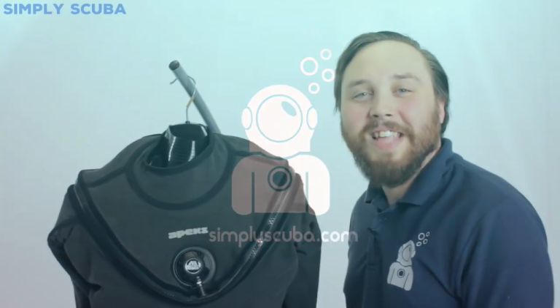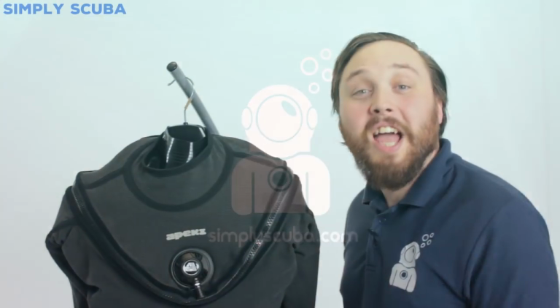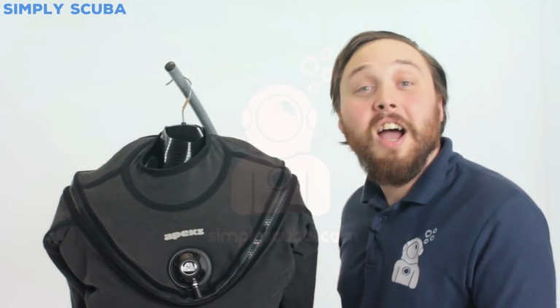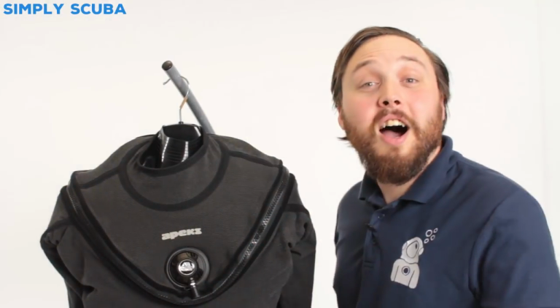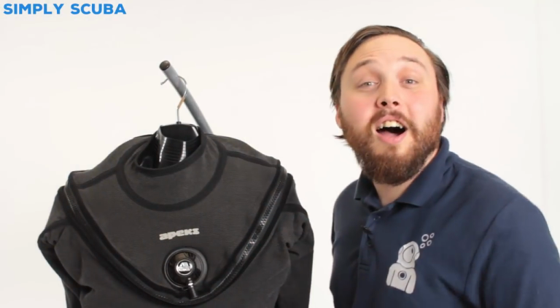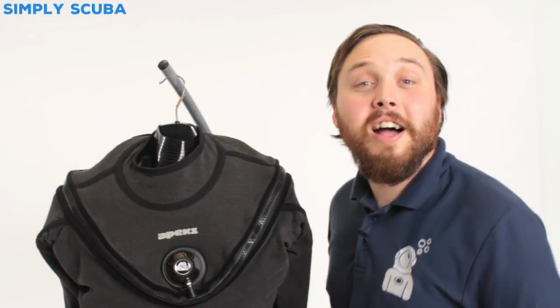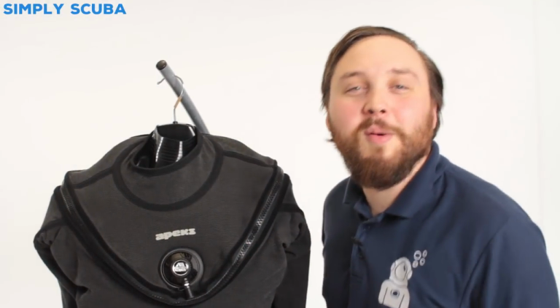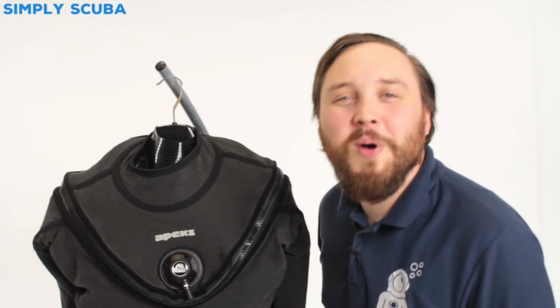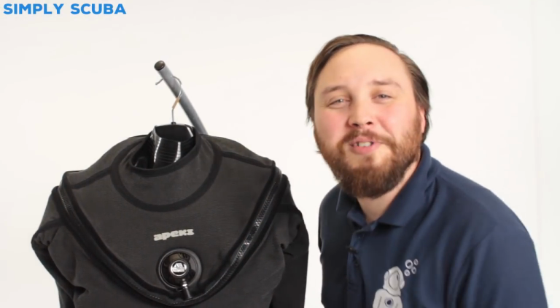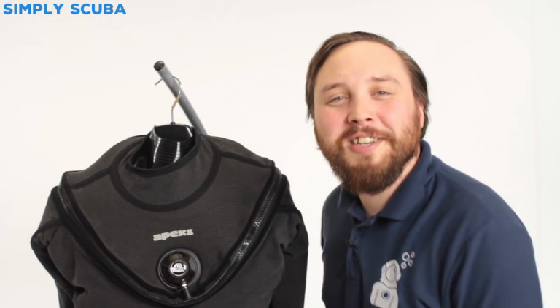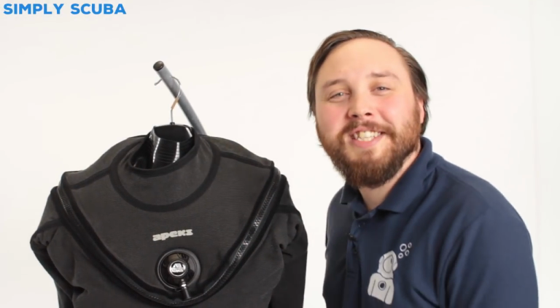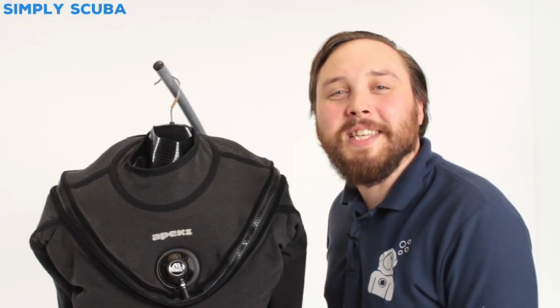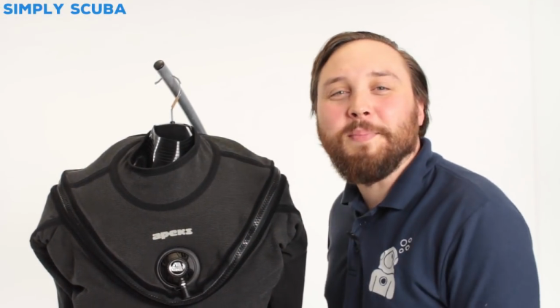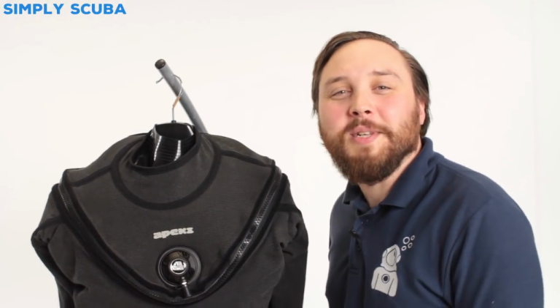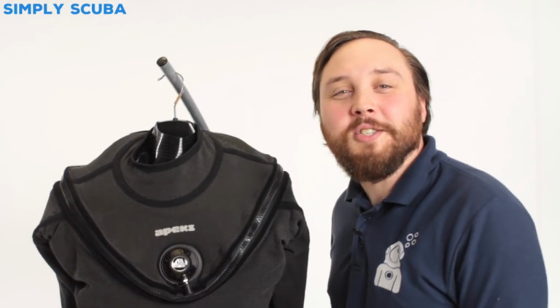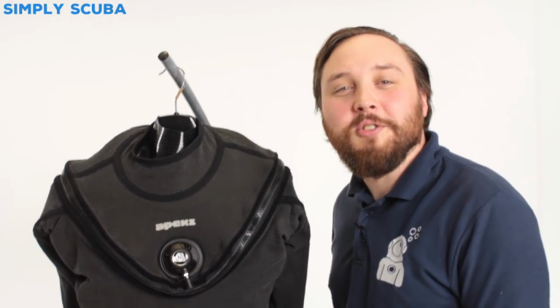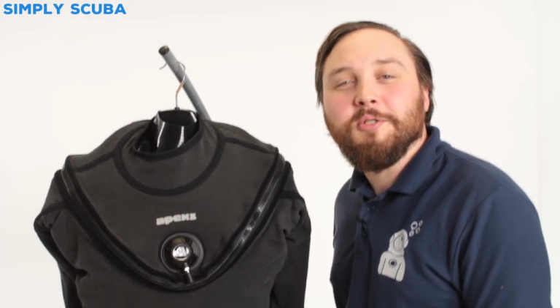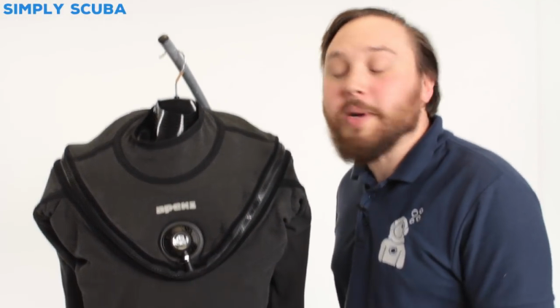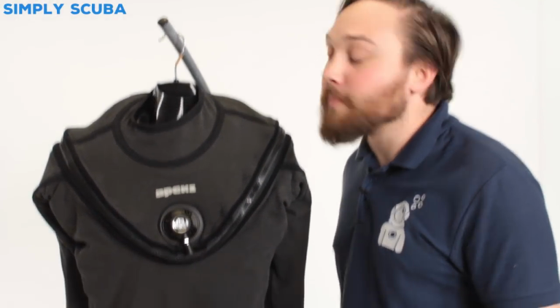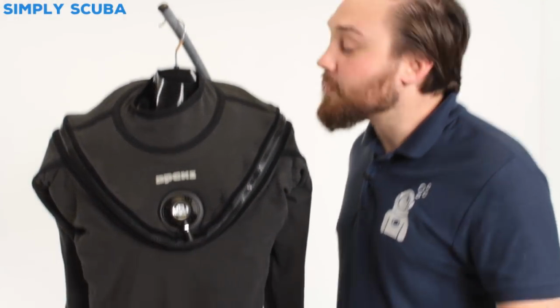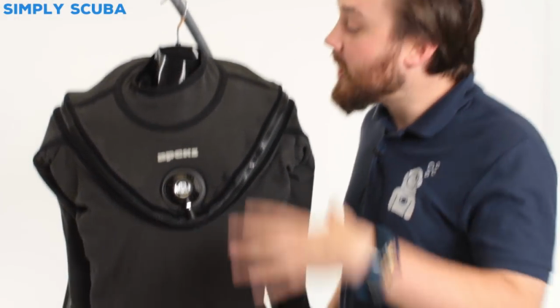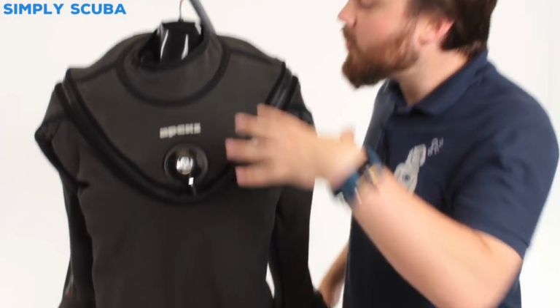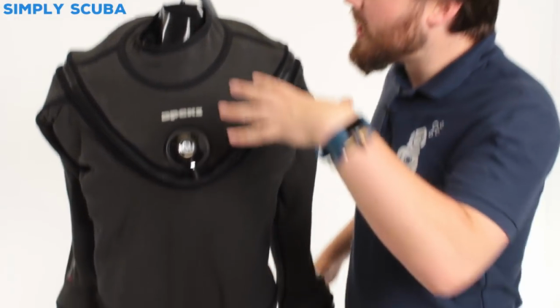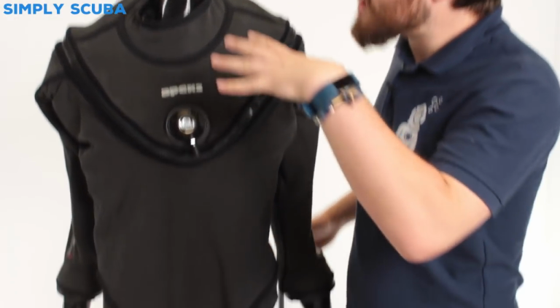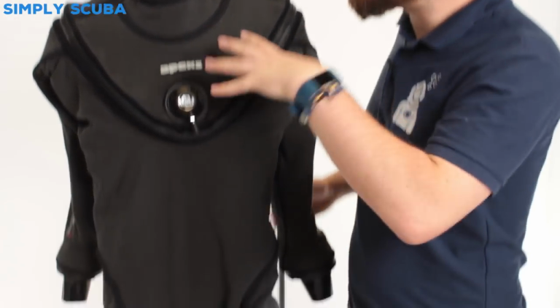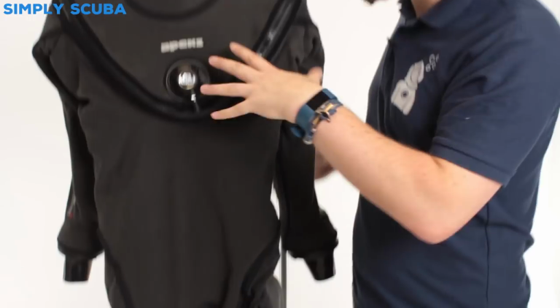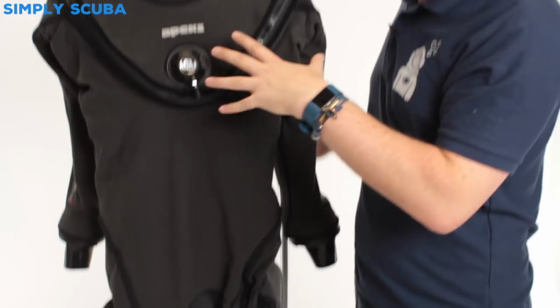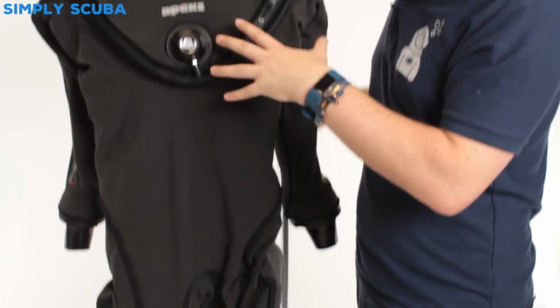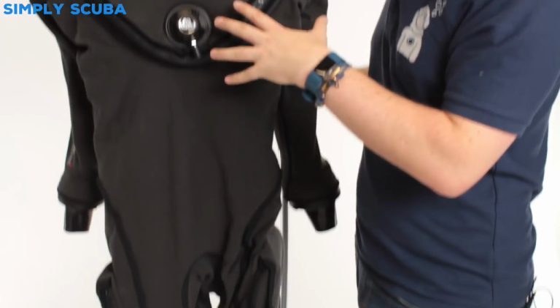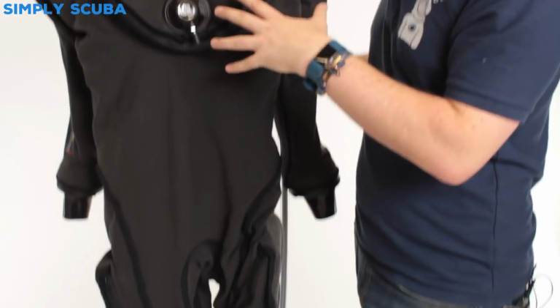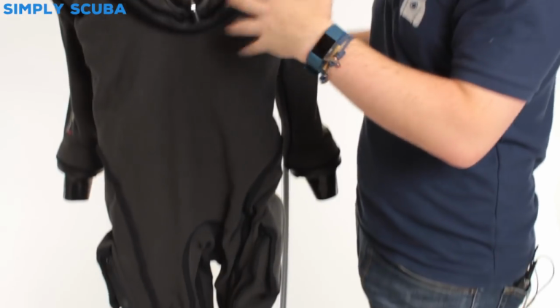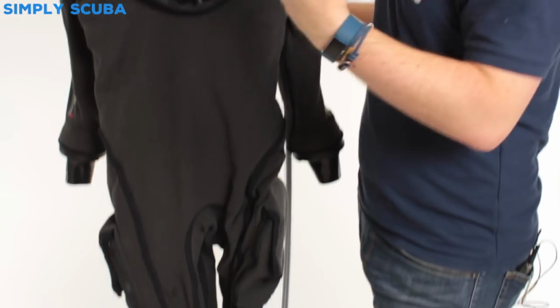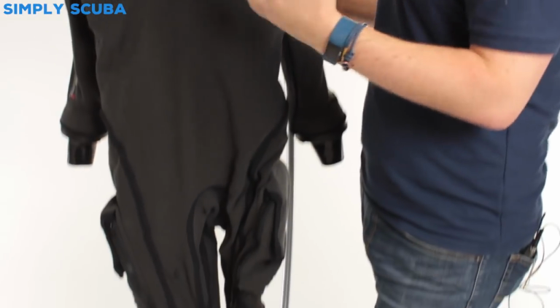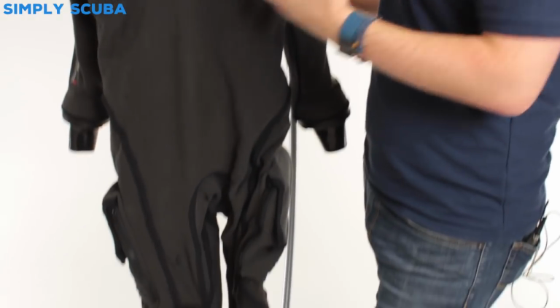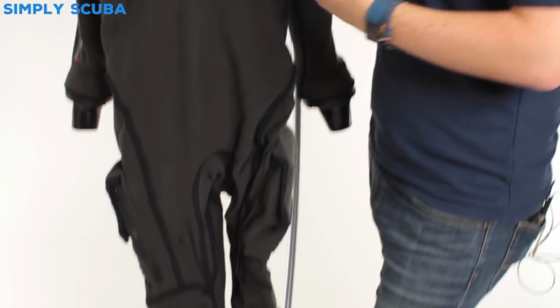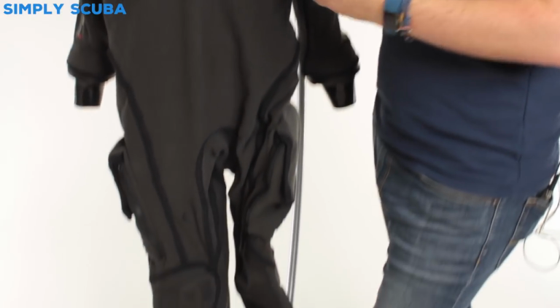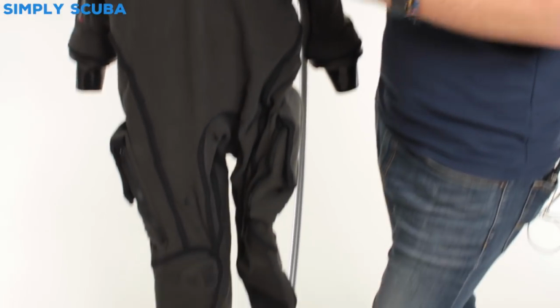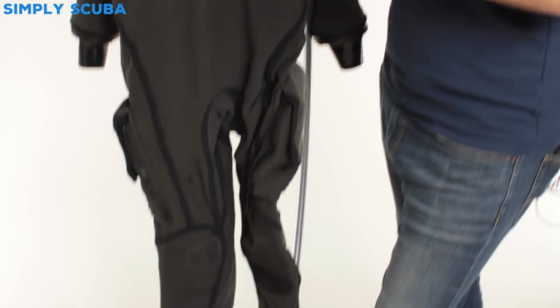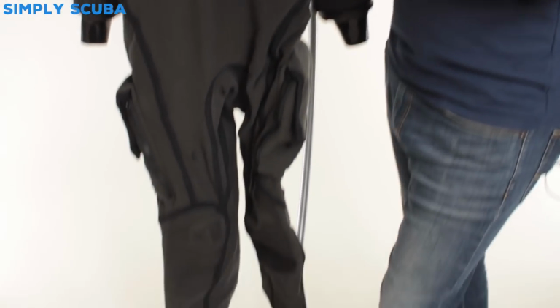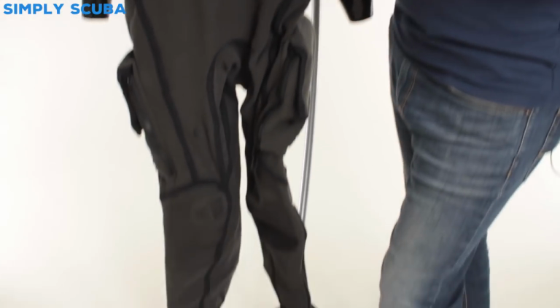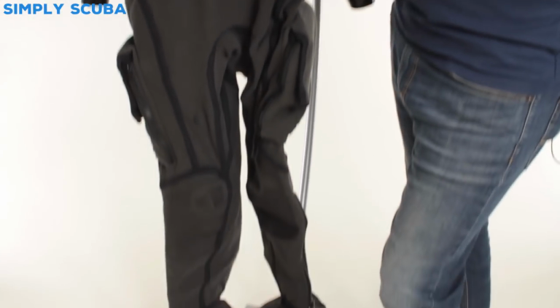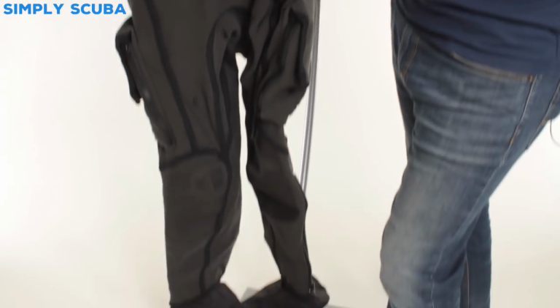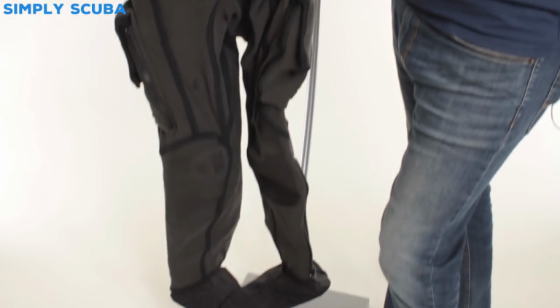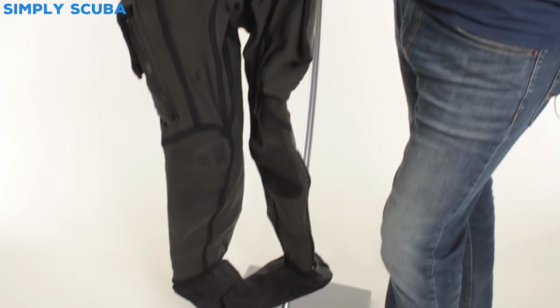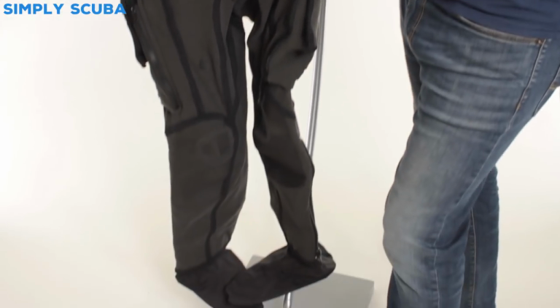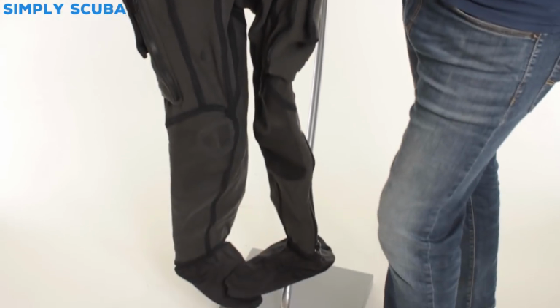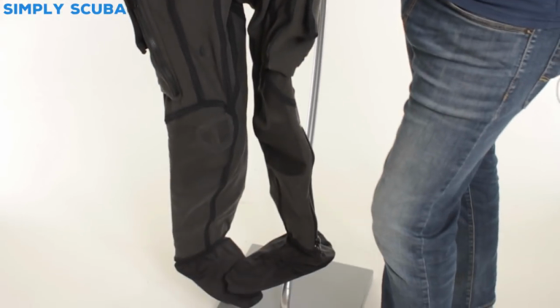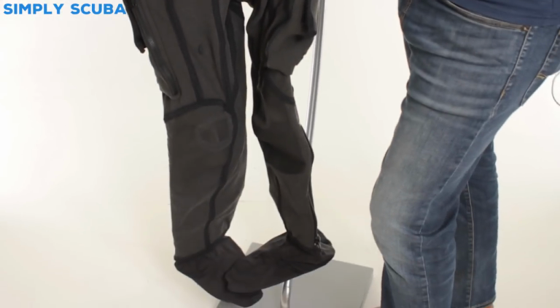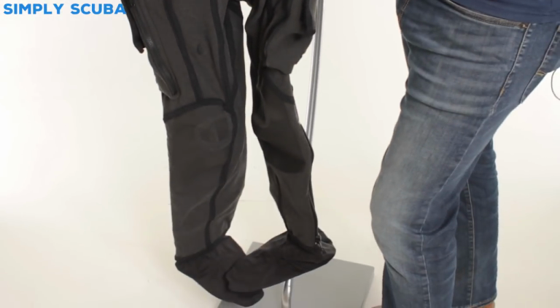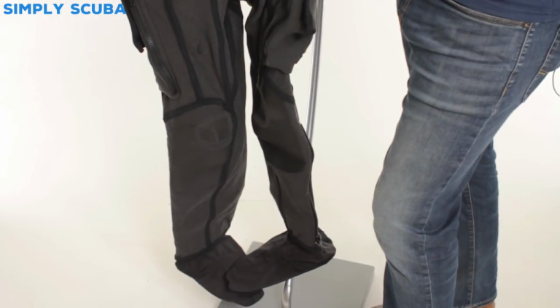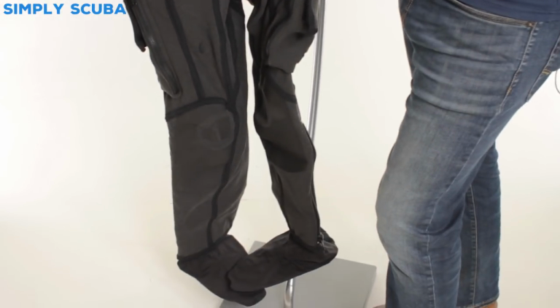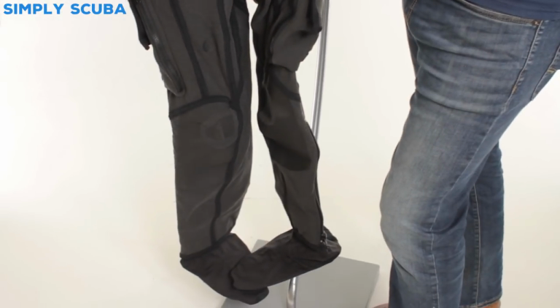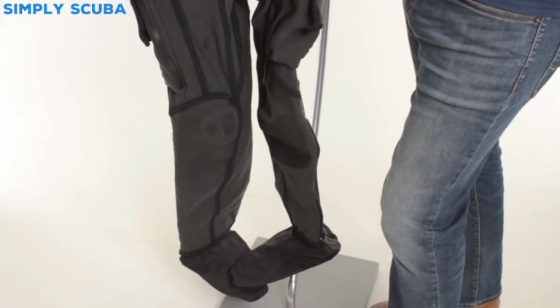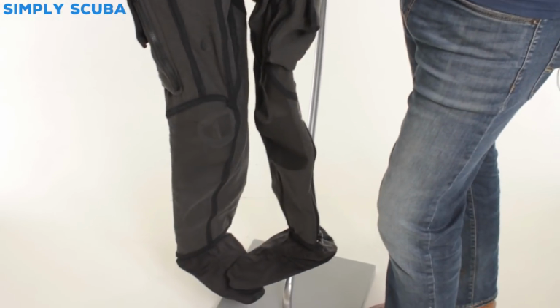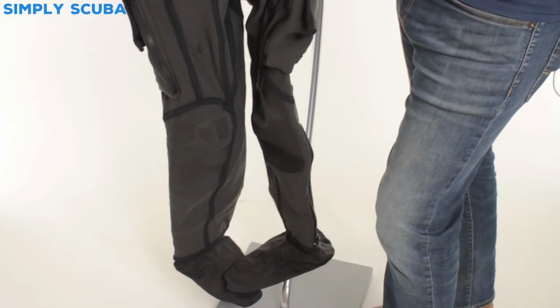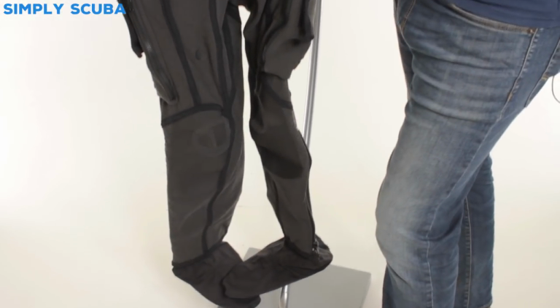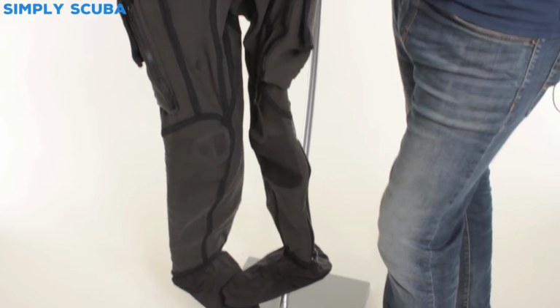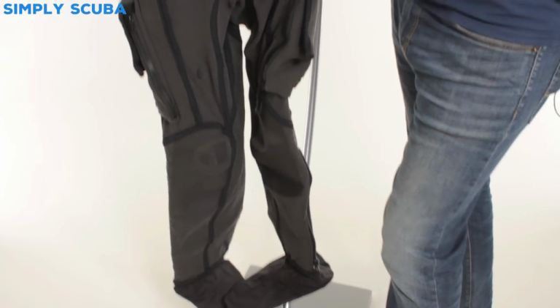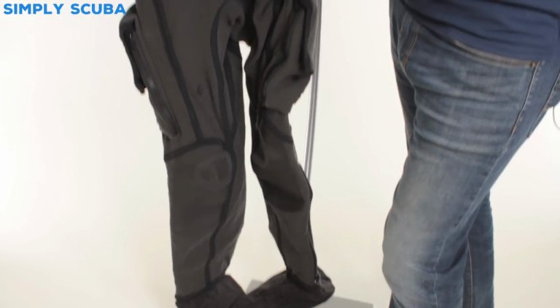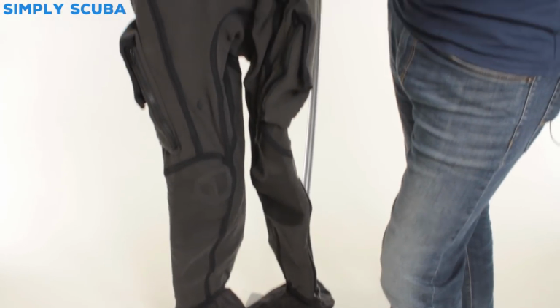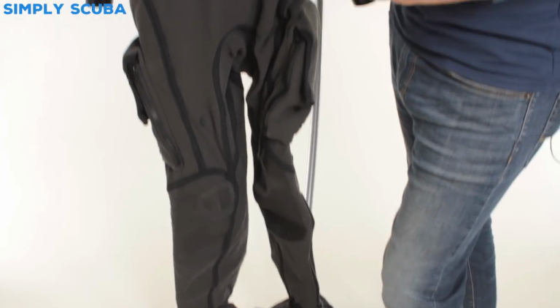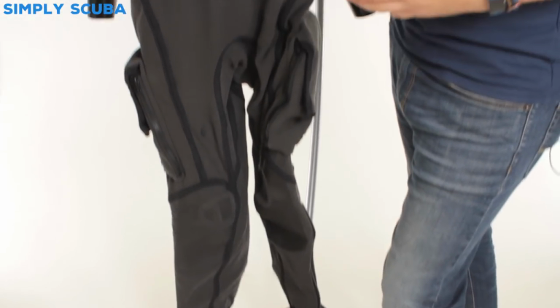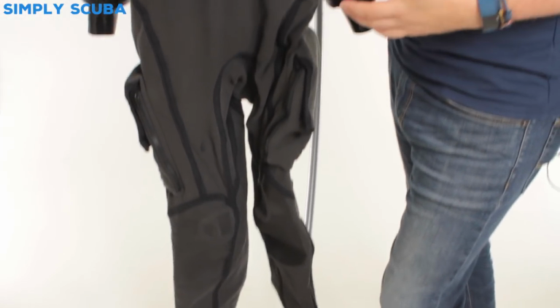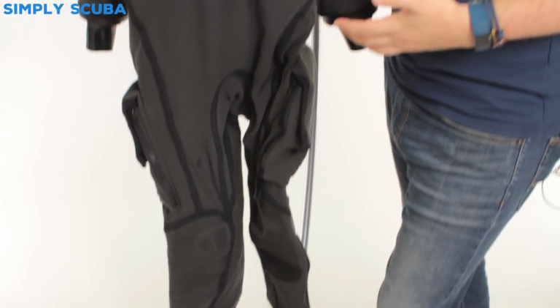Hi, welcome to Simply Scuba. Here we have the Apex KVR-1 Fusion Aircore Drysuit.